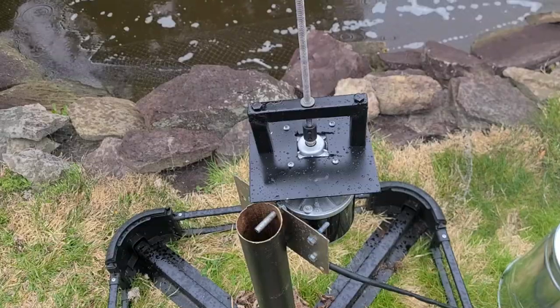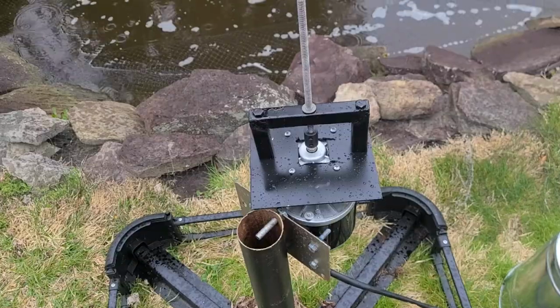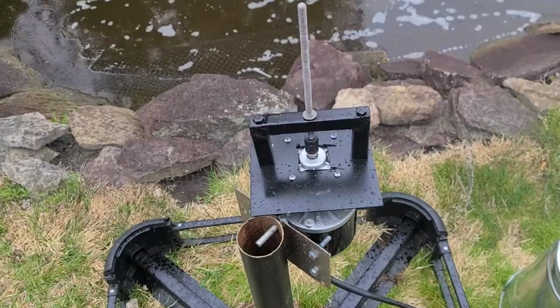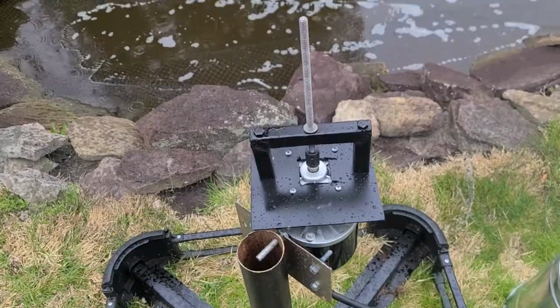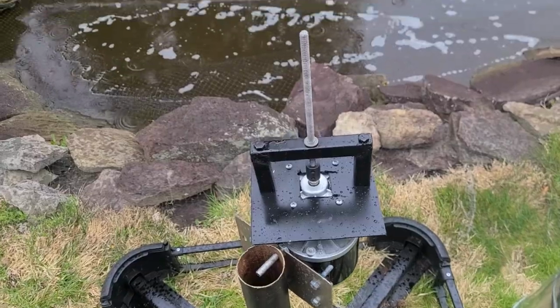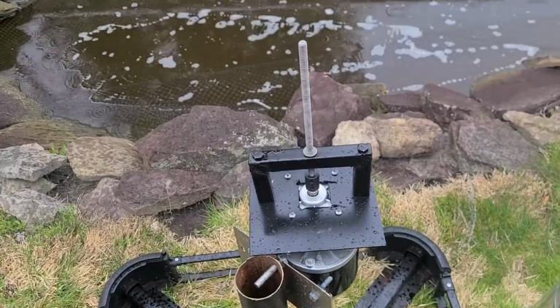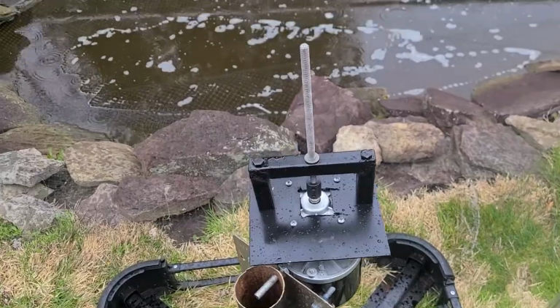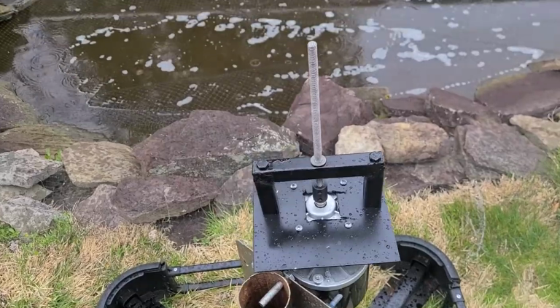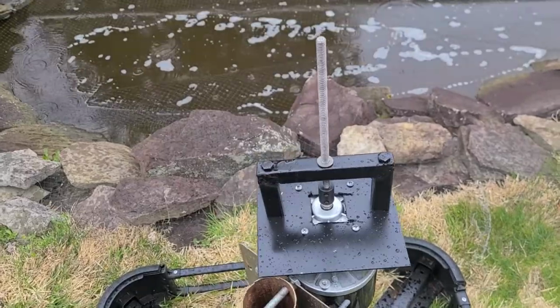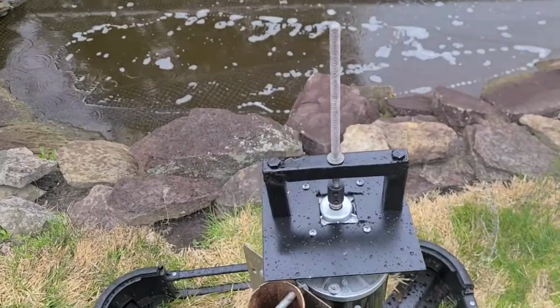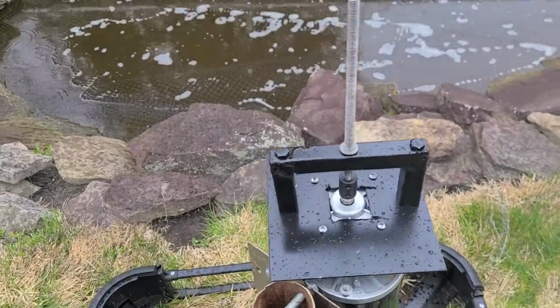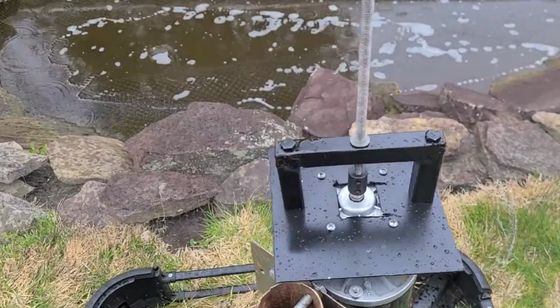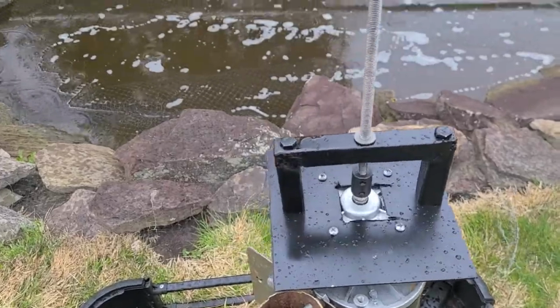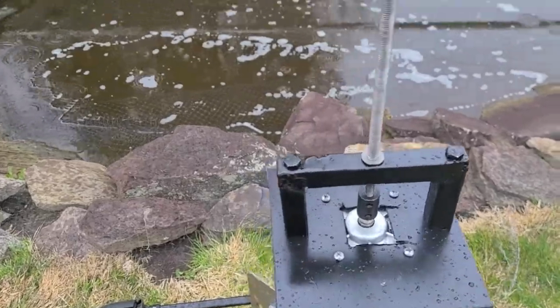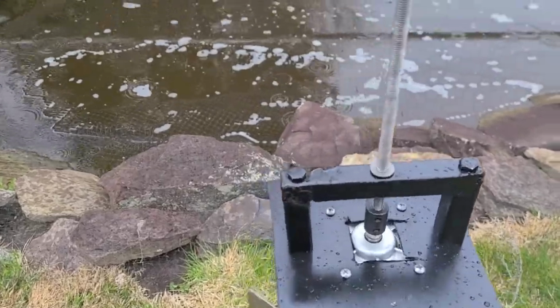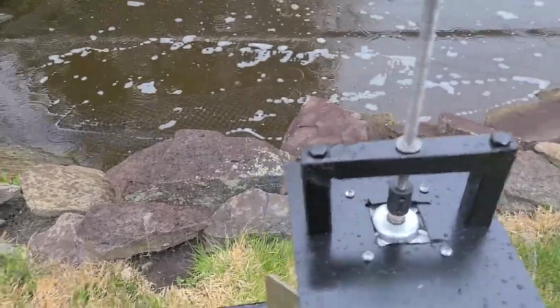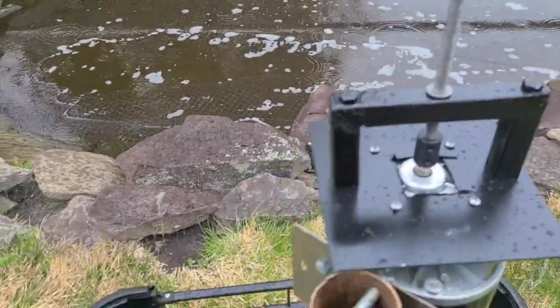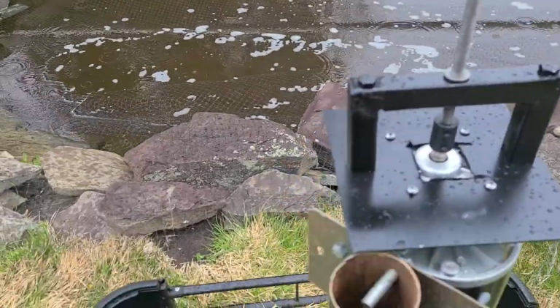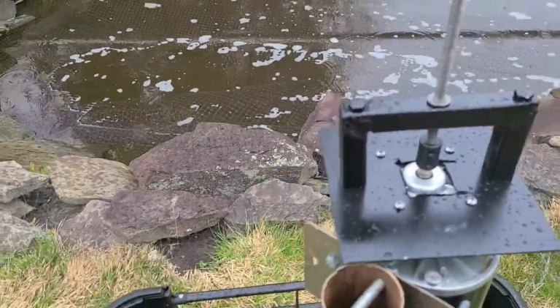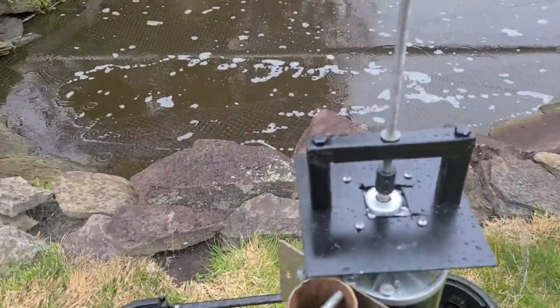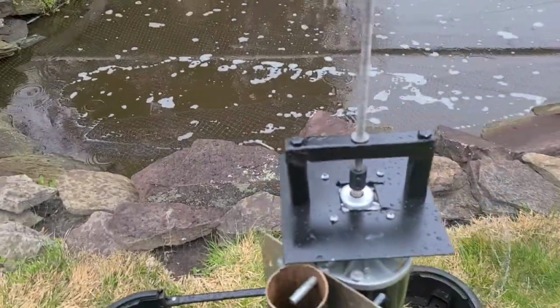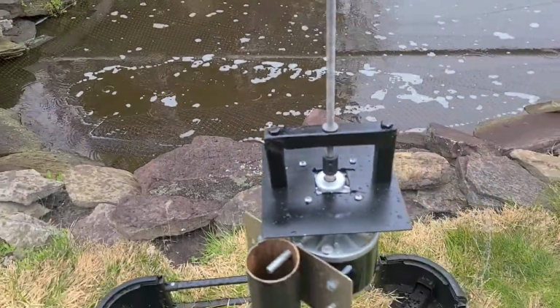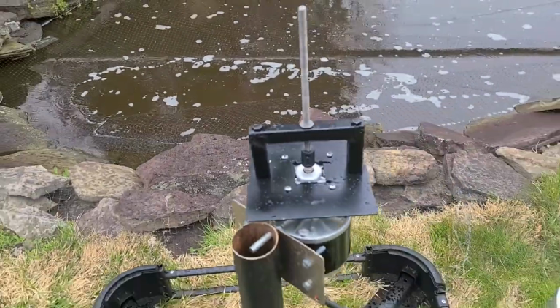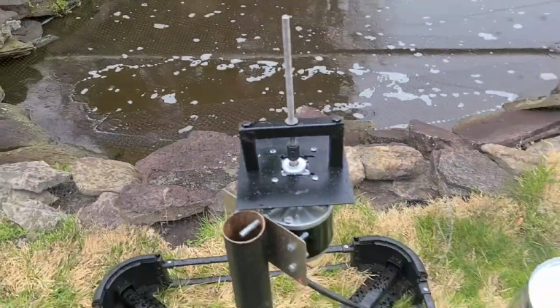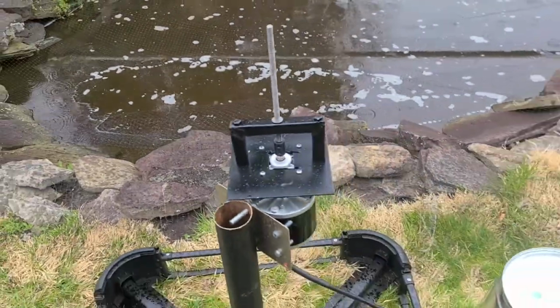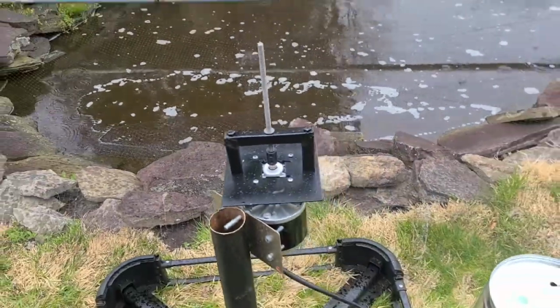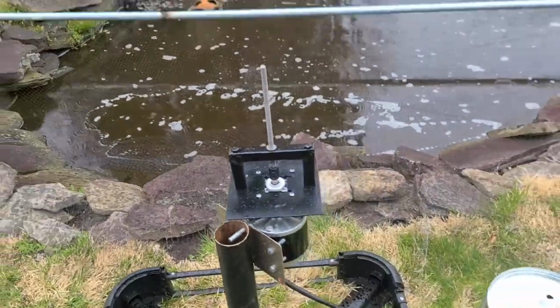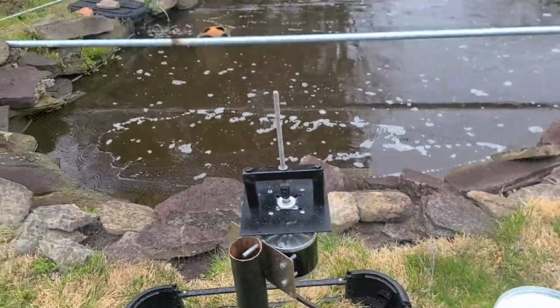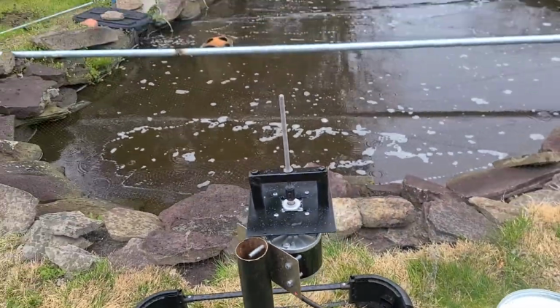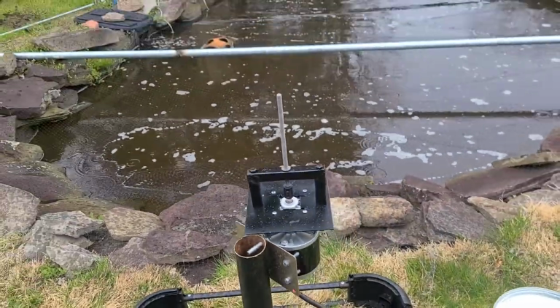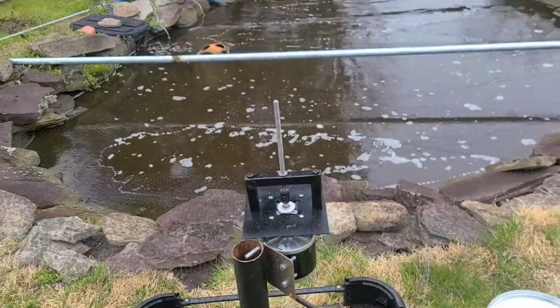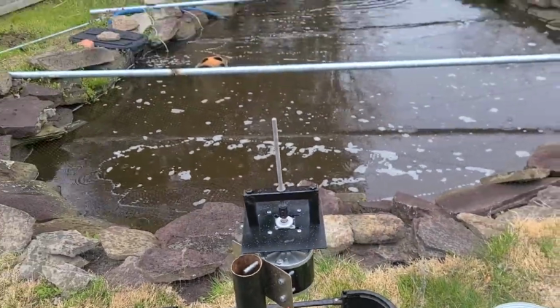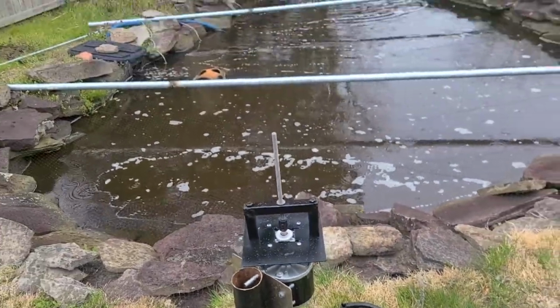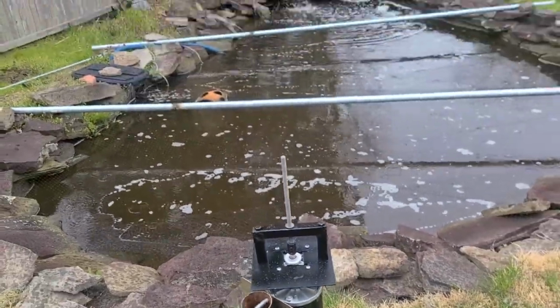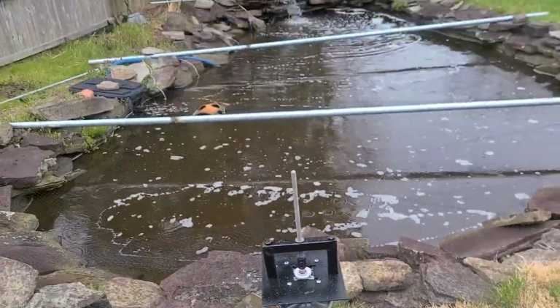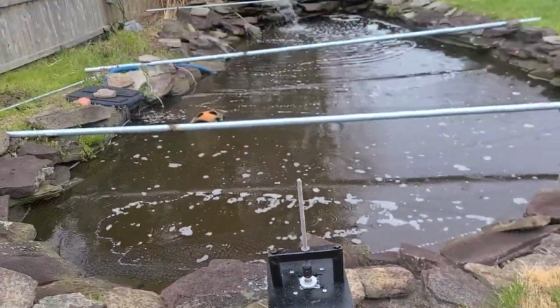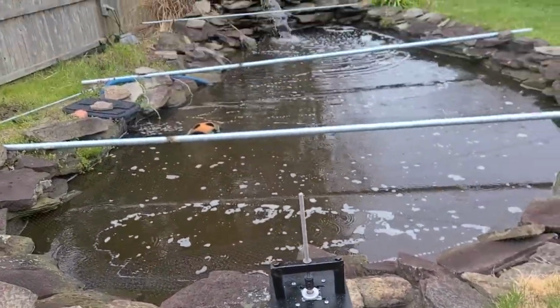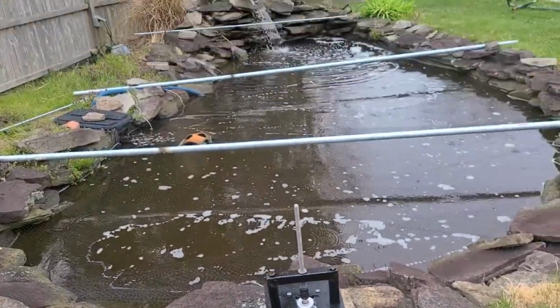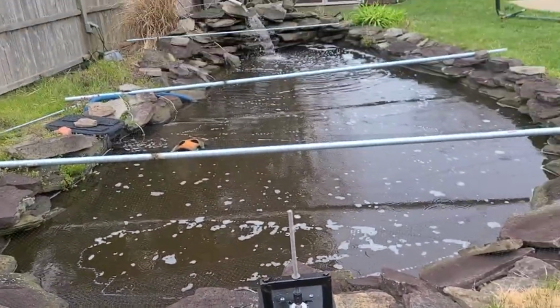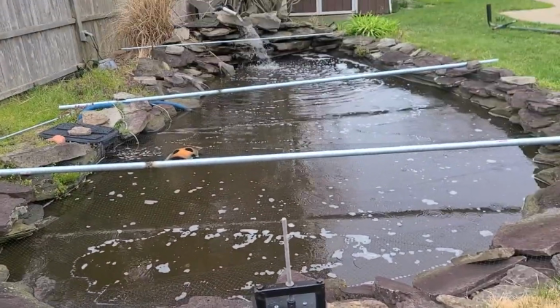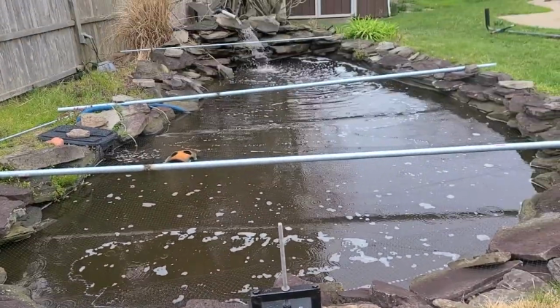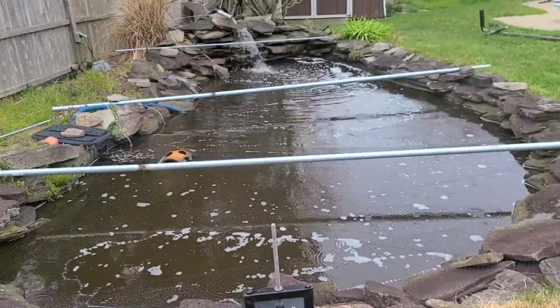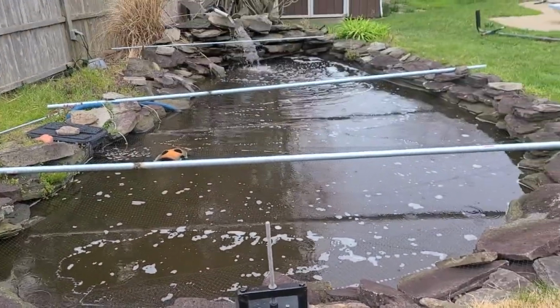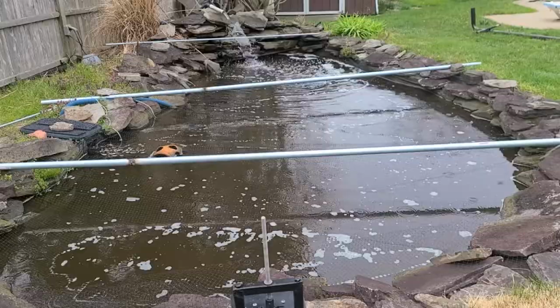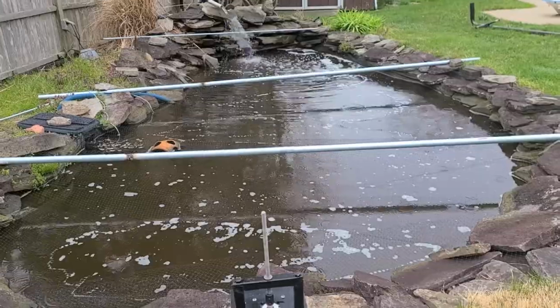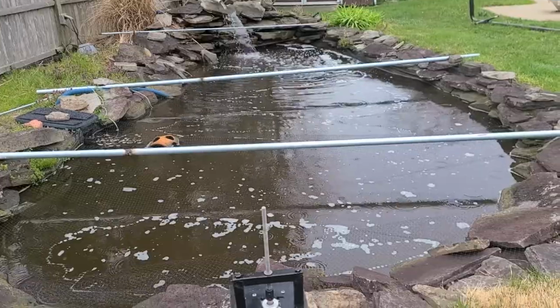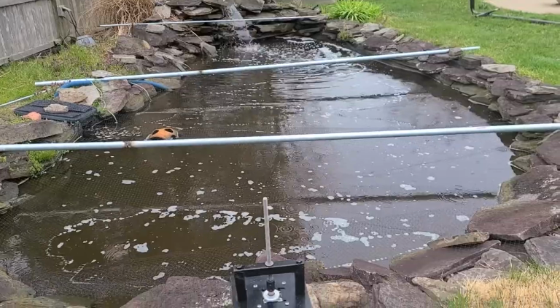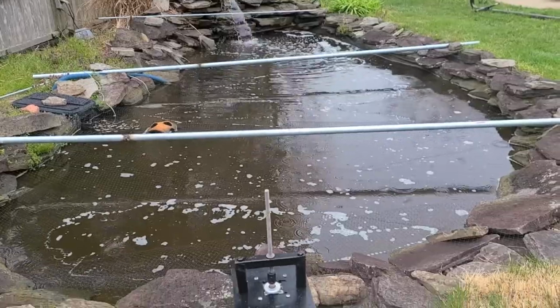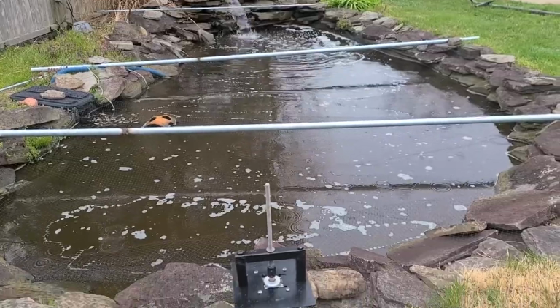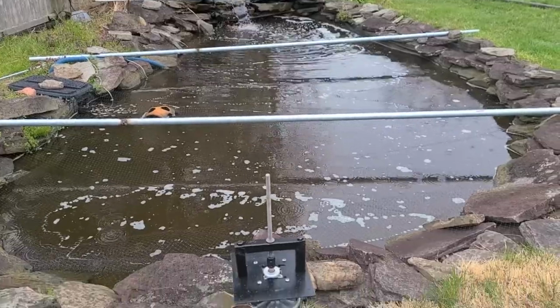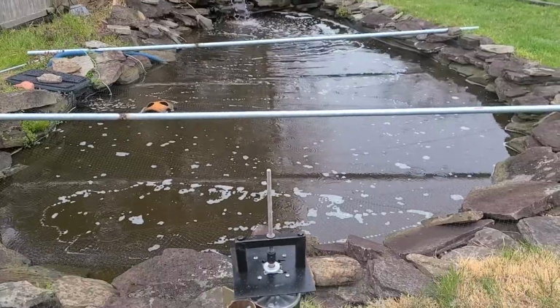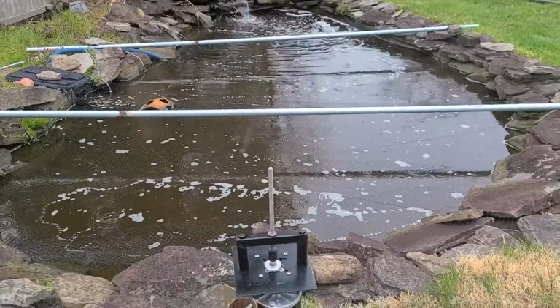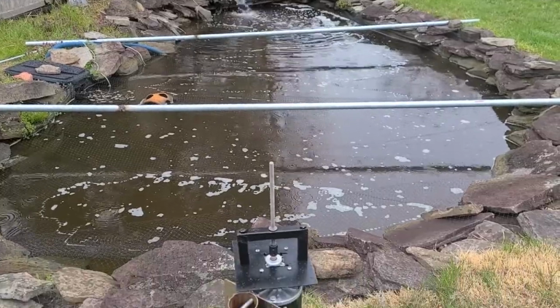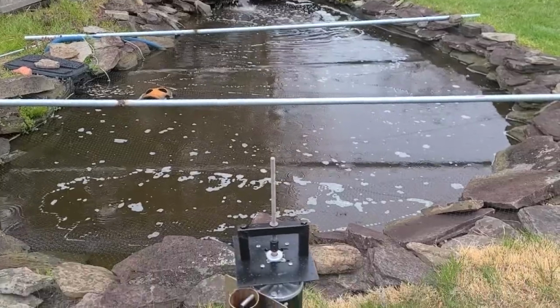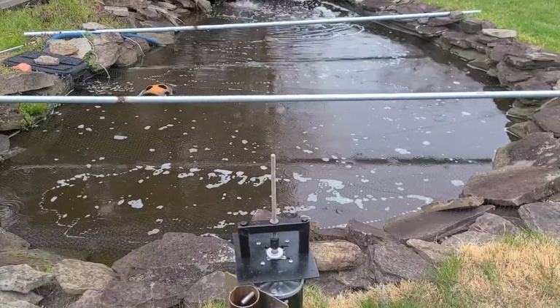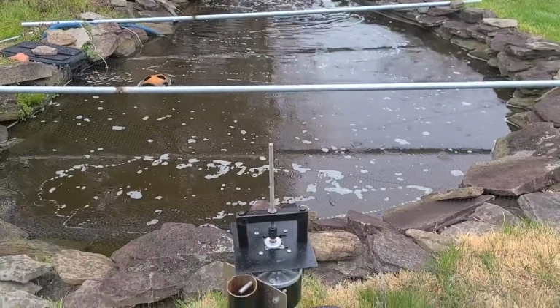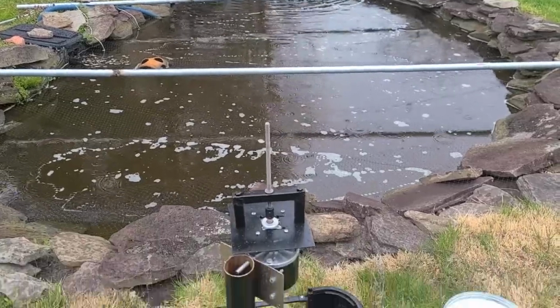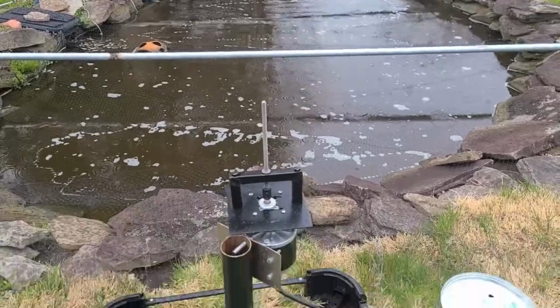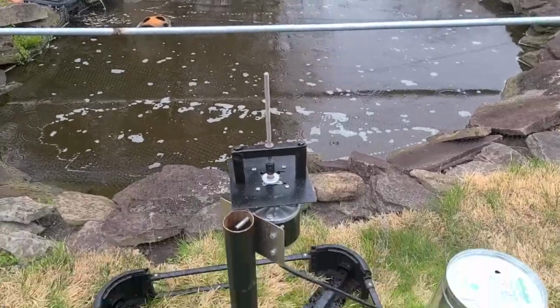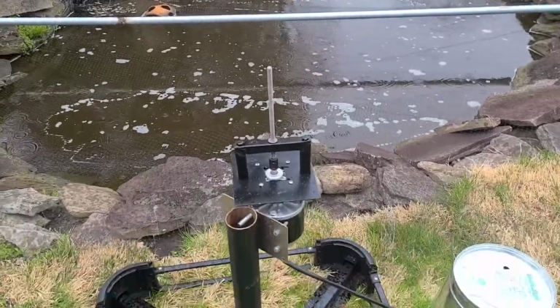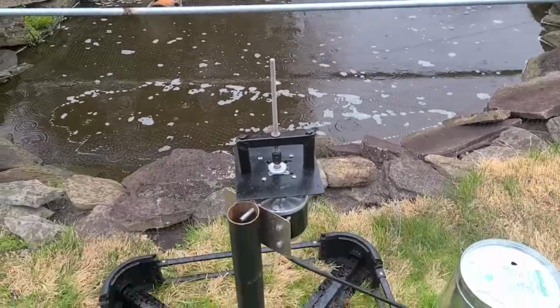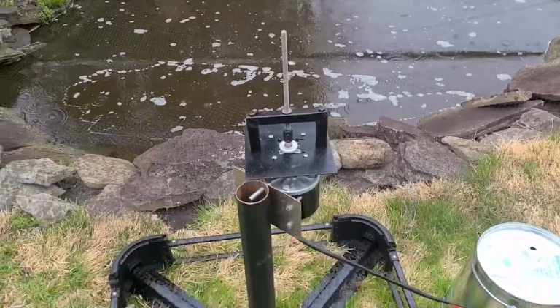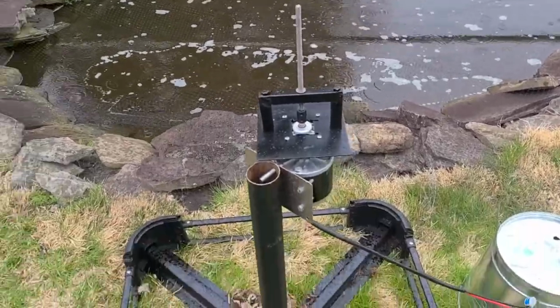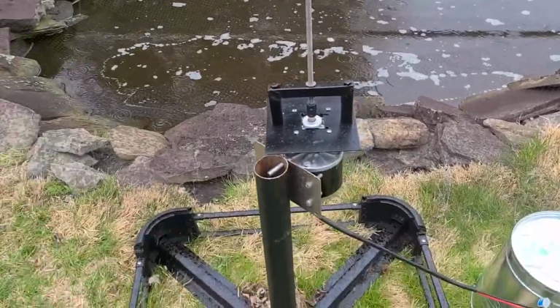Good afternoon. As you can see, it's raining. I did cover the pond after the blue heron showed up today.